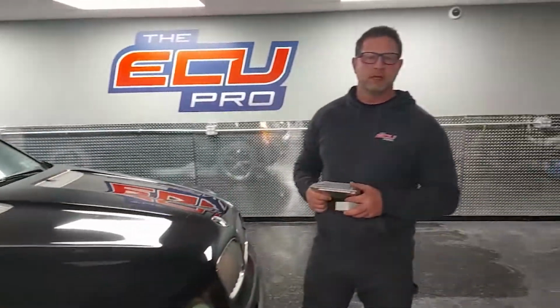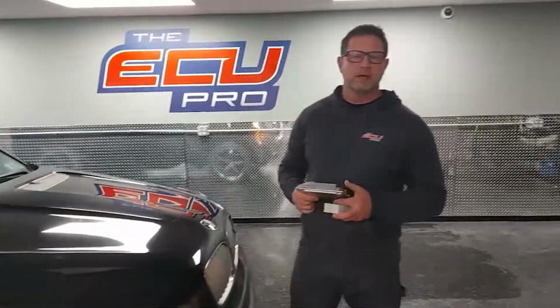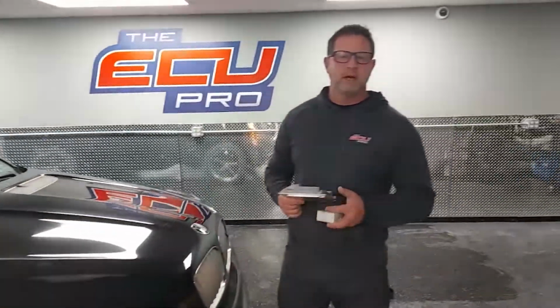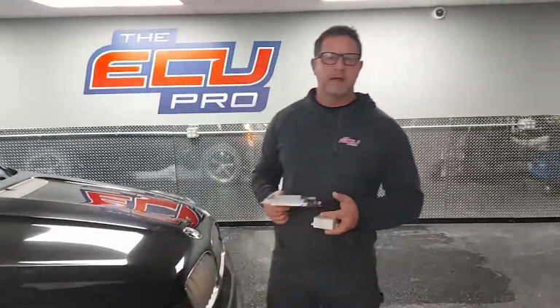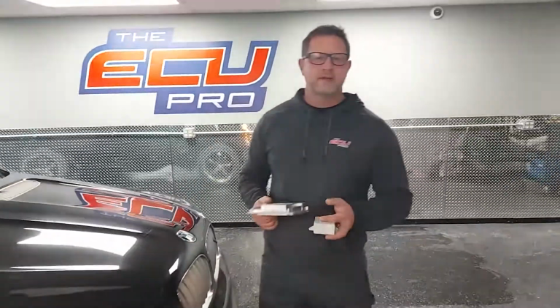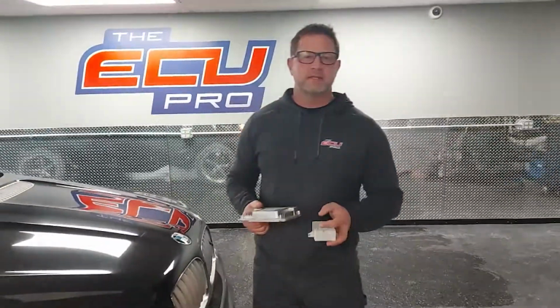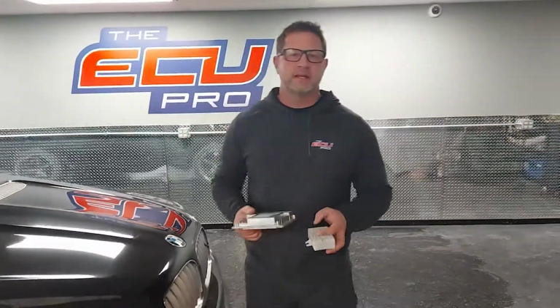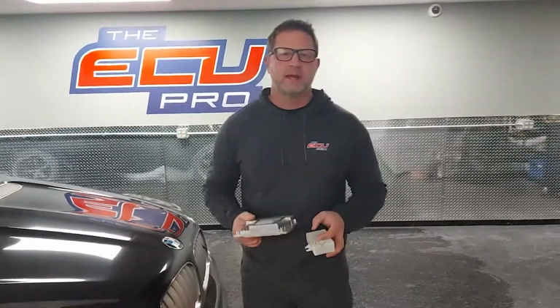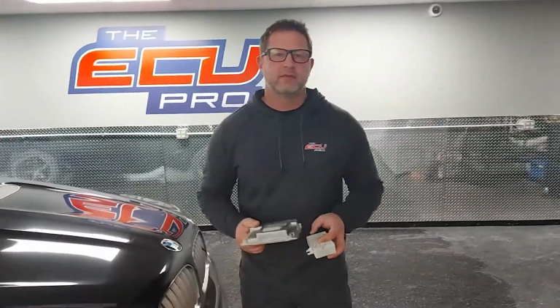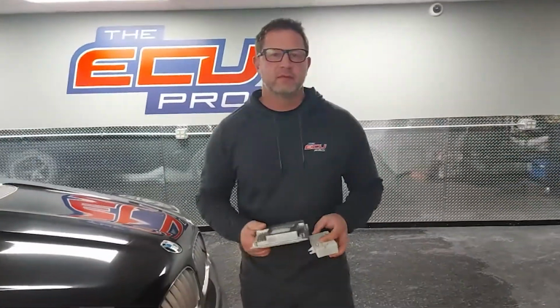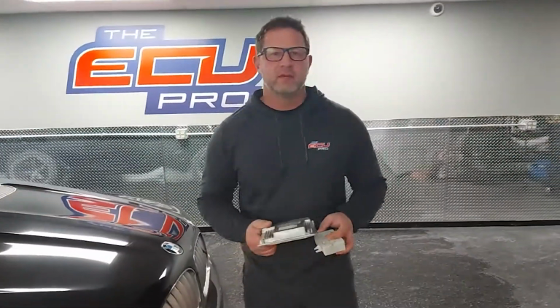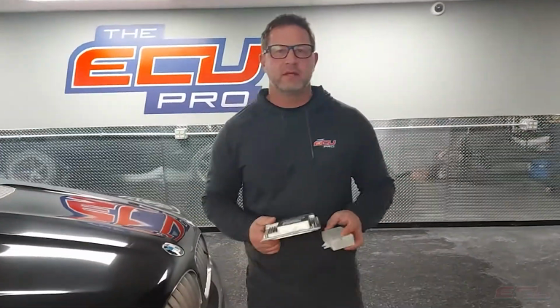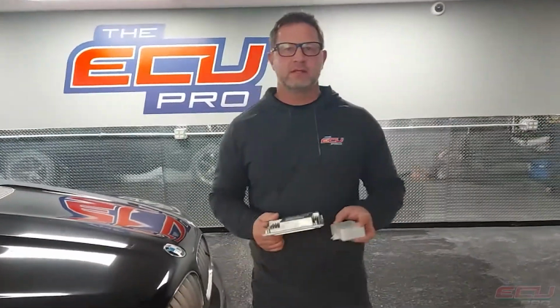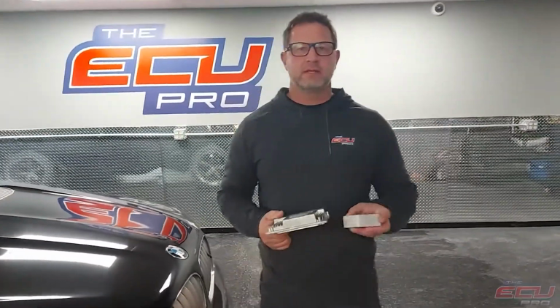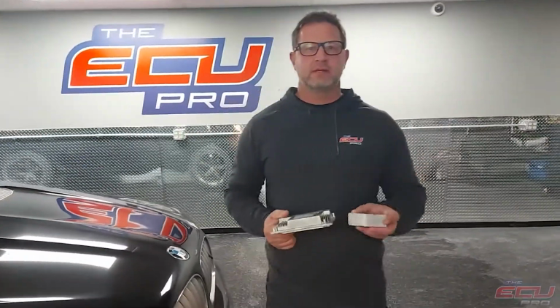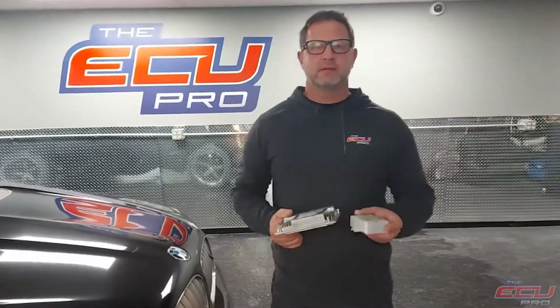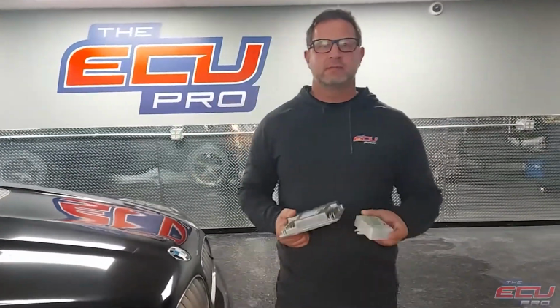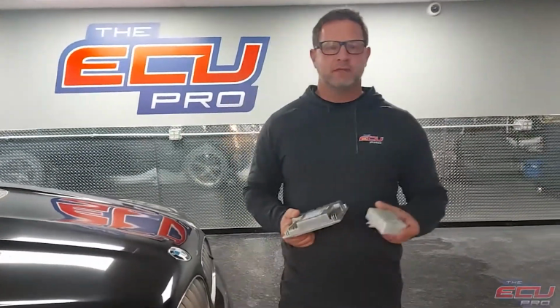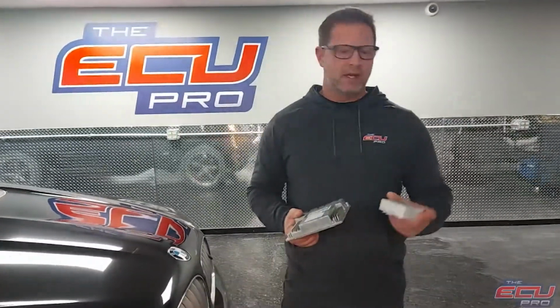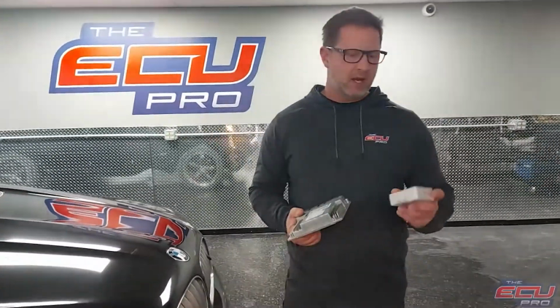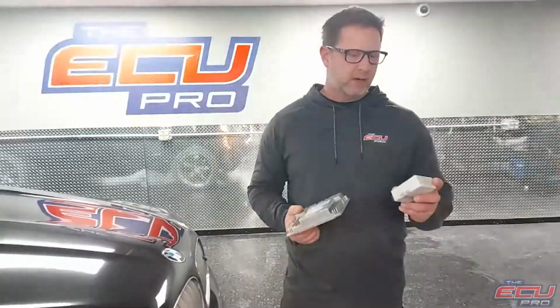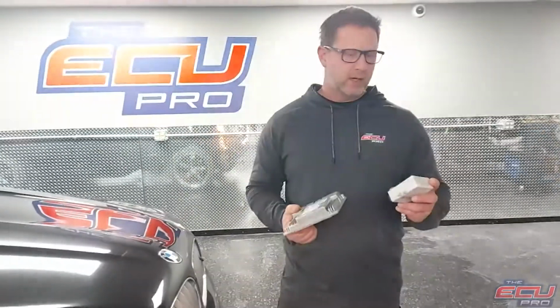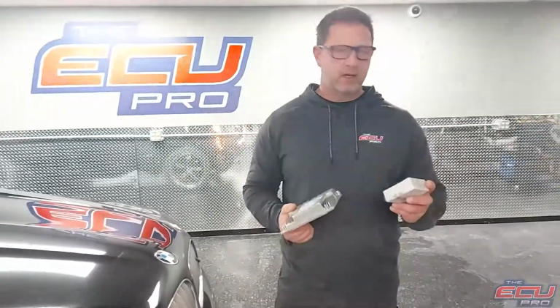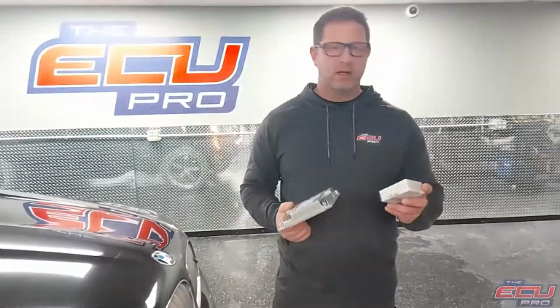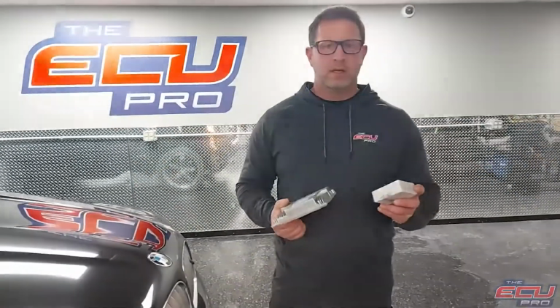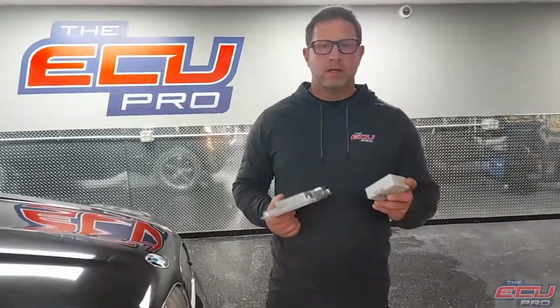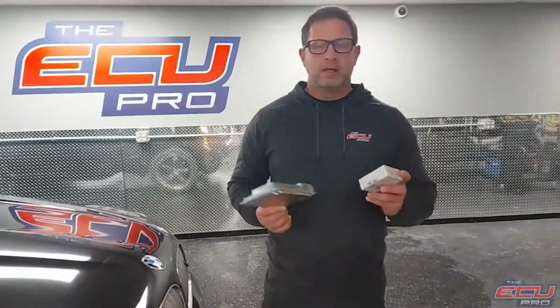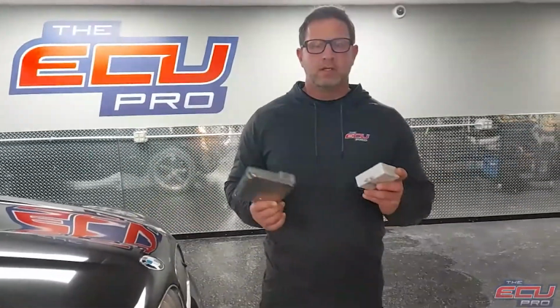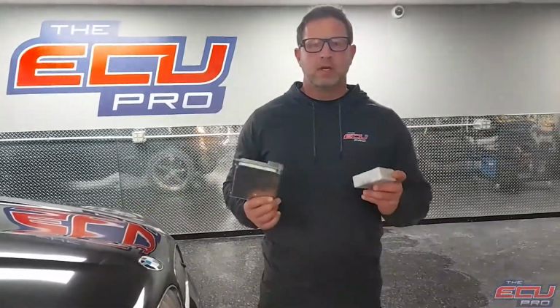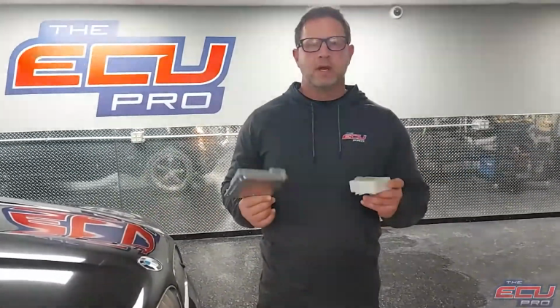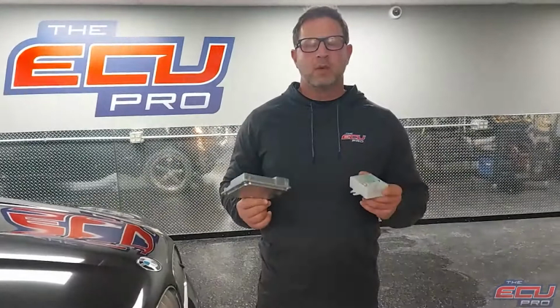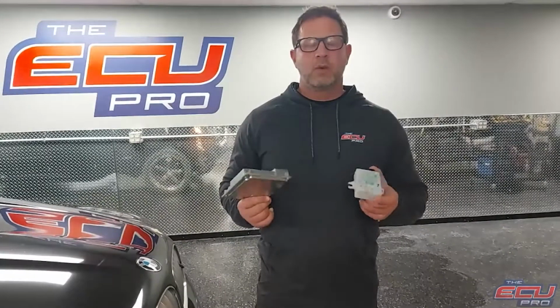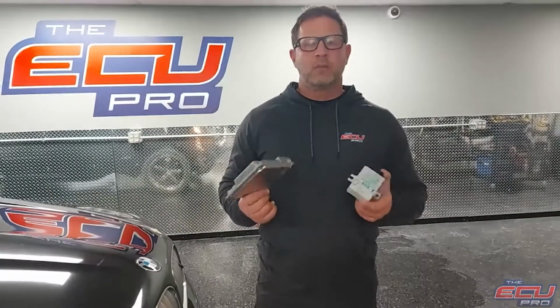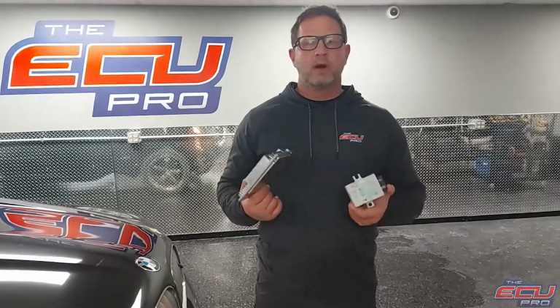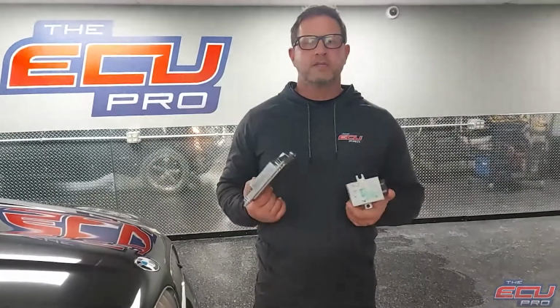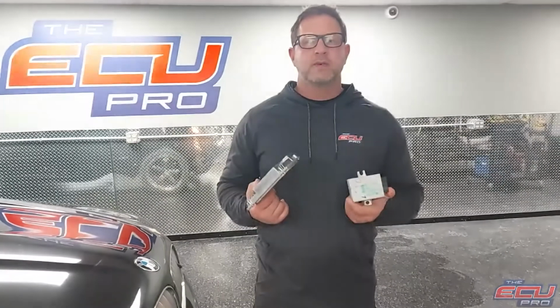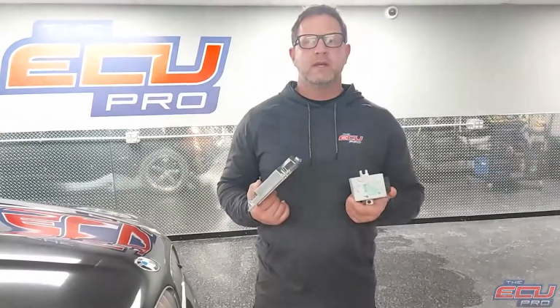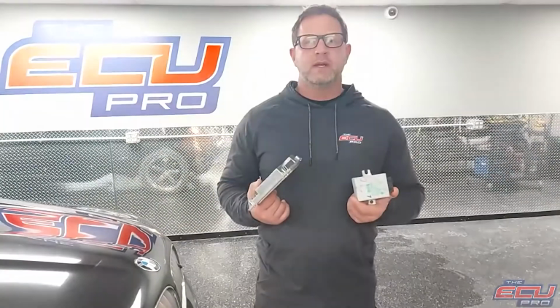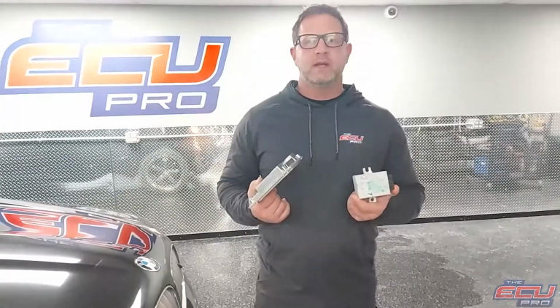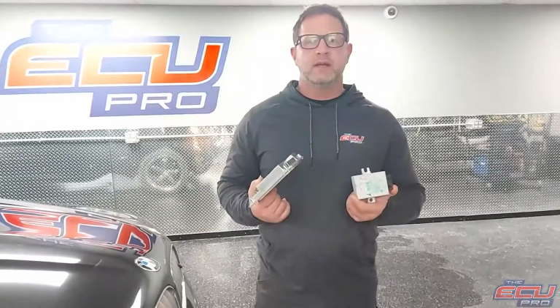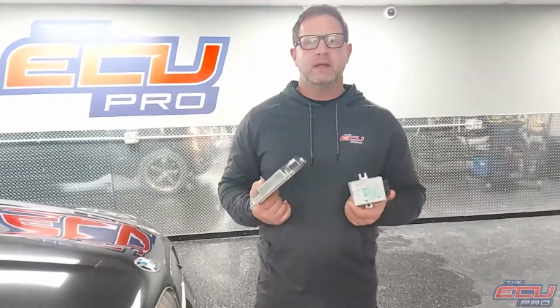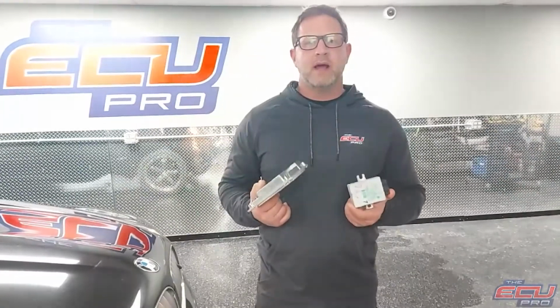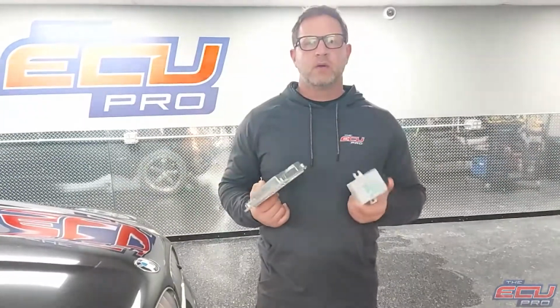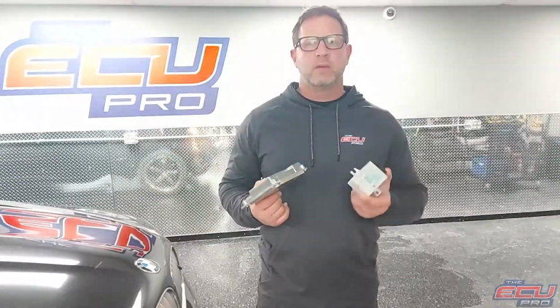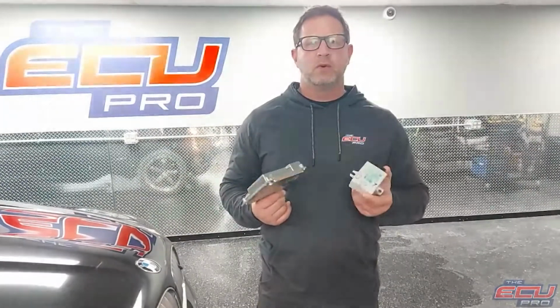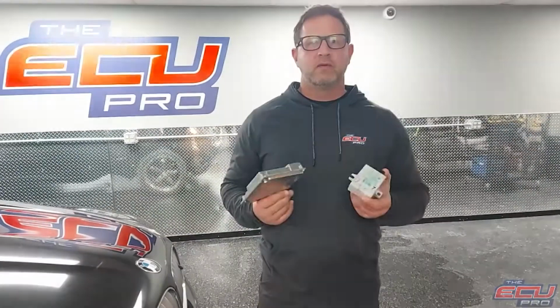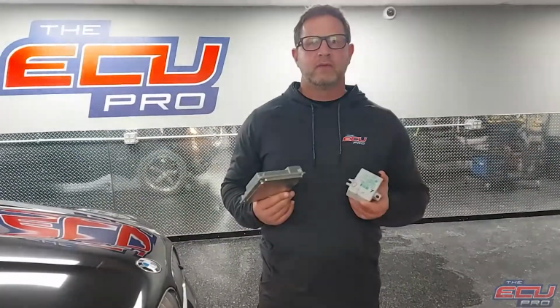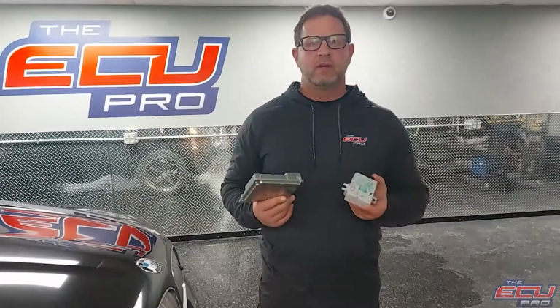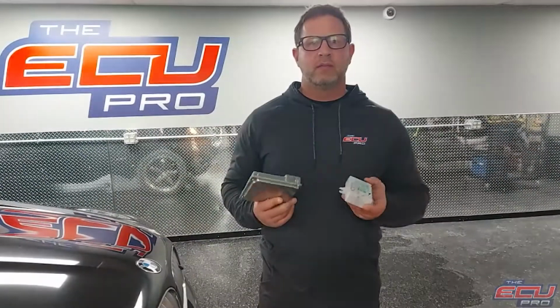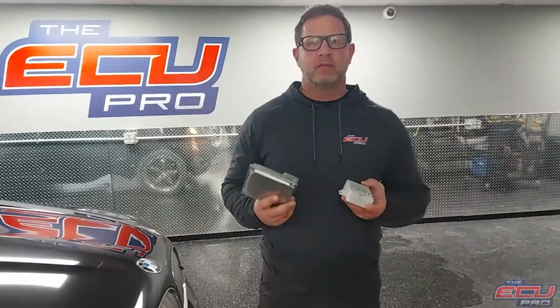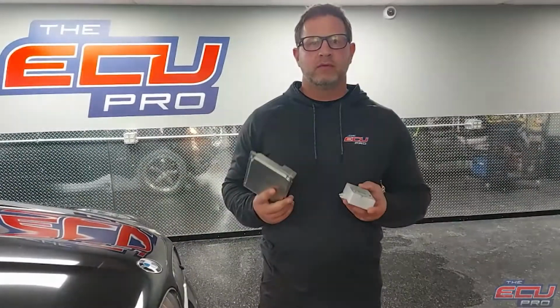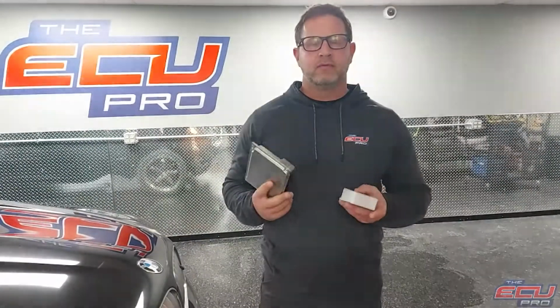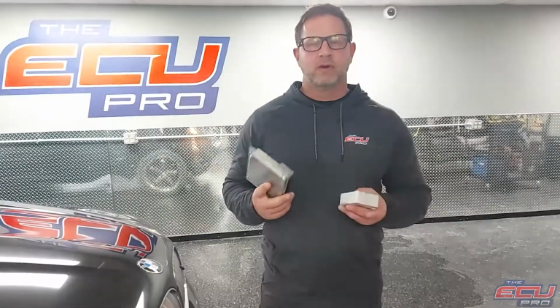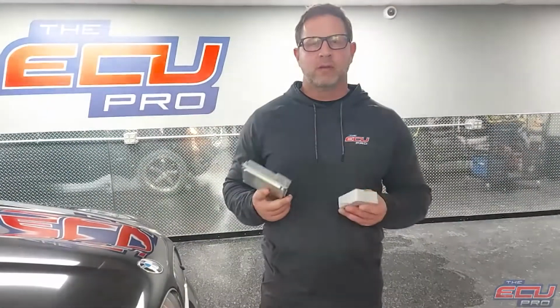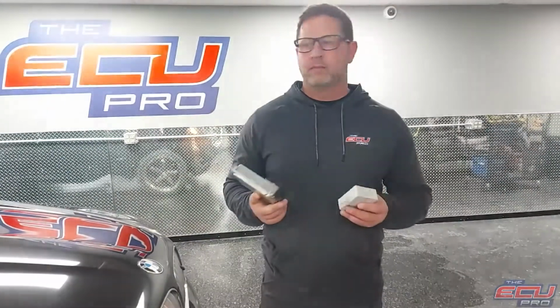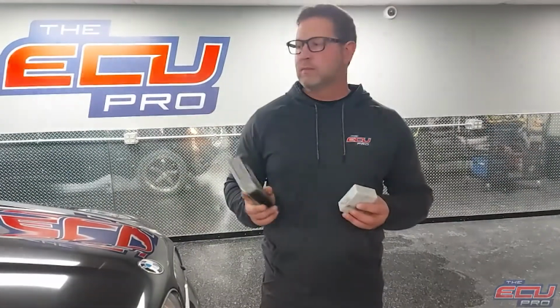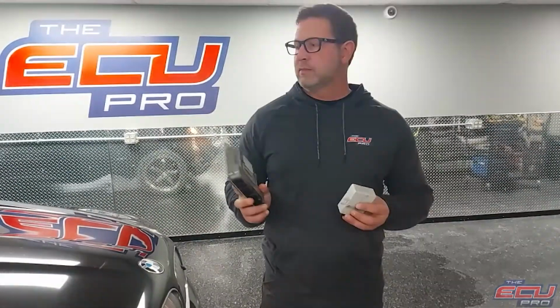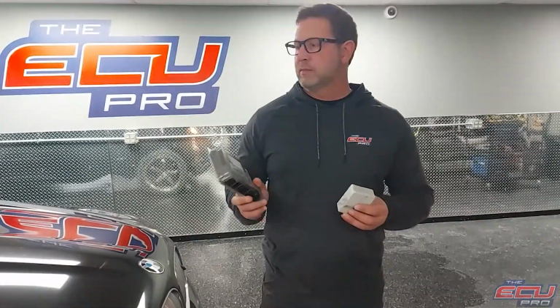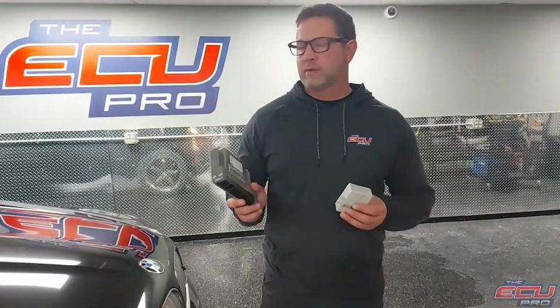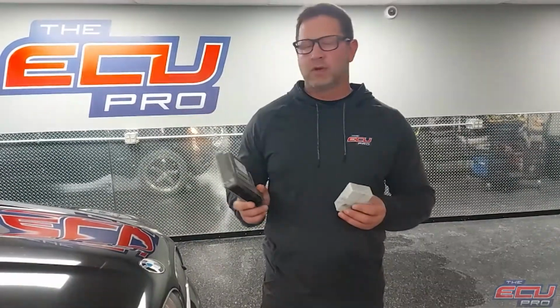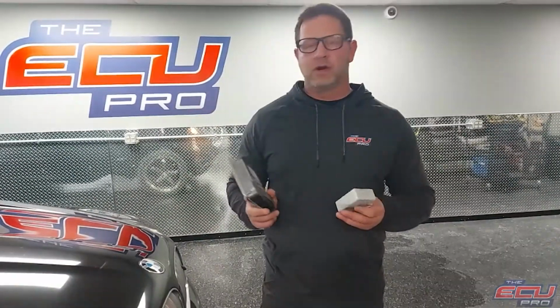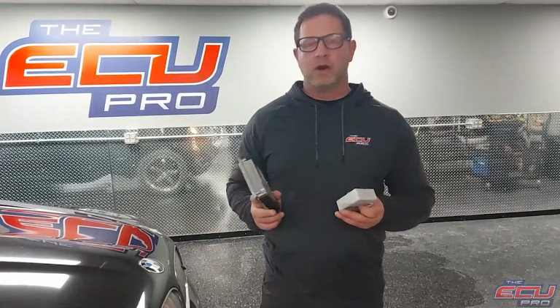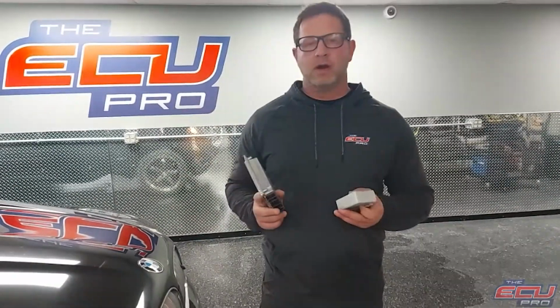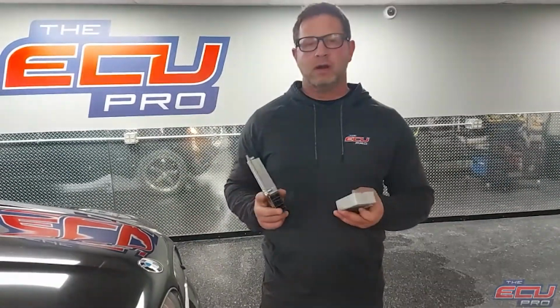Hi, this is Dan from the ECU. Today I'm going to show you what parts we need and how to remove them from your car.